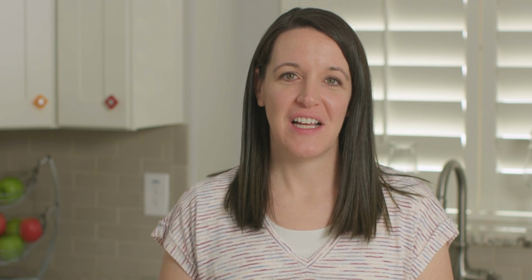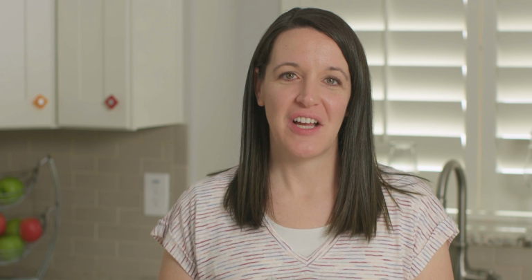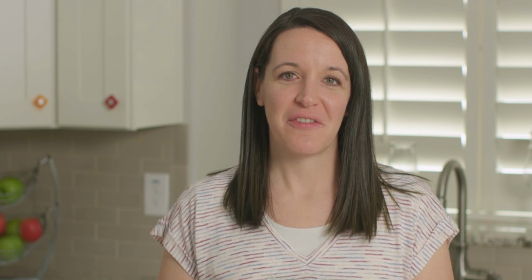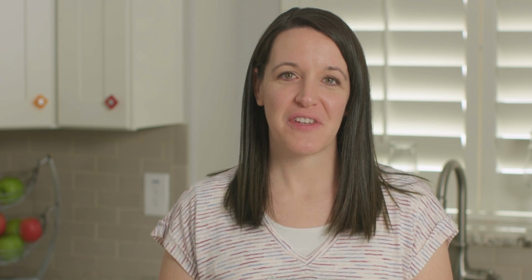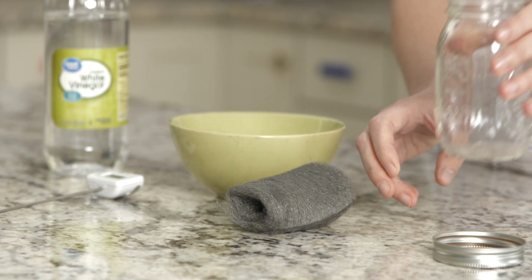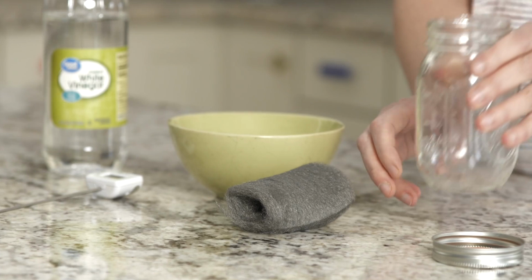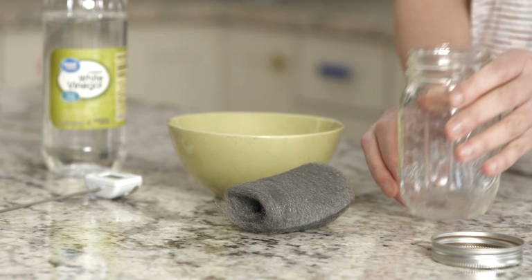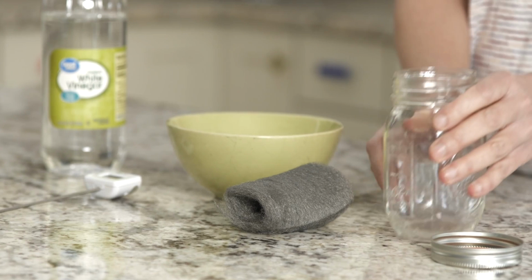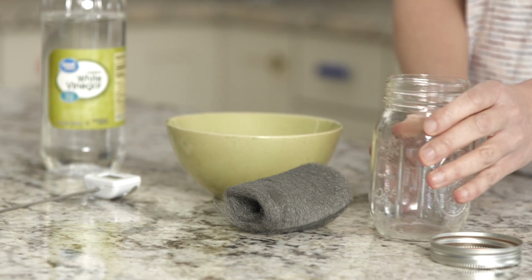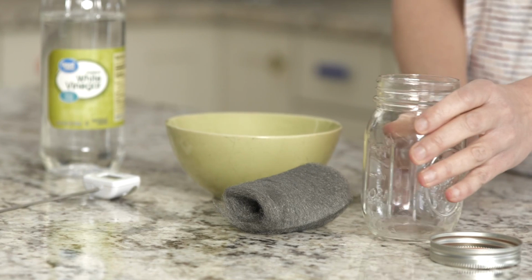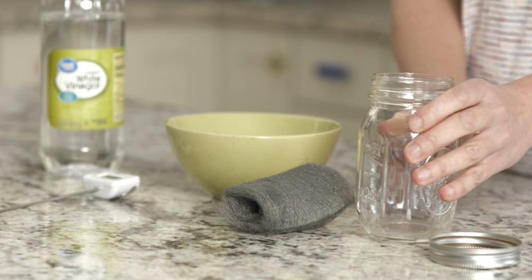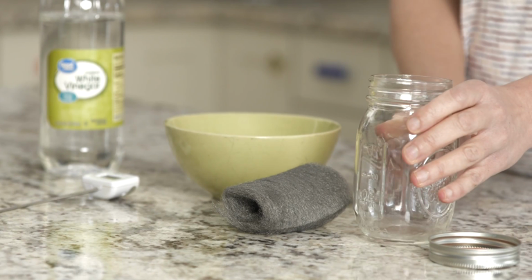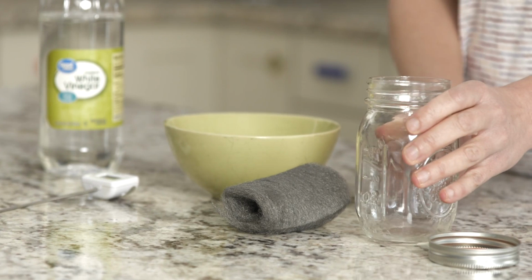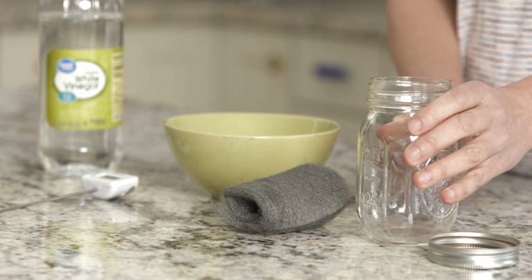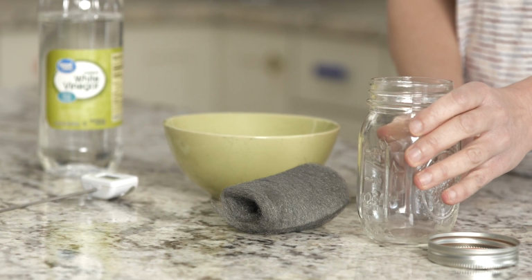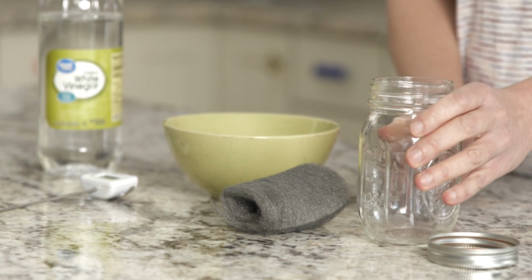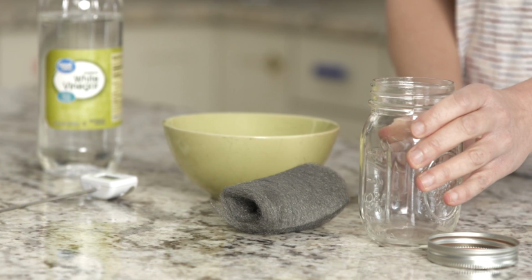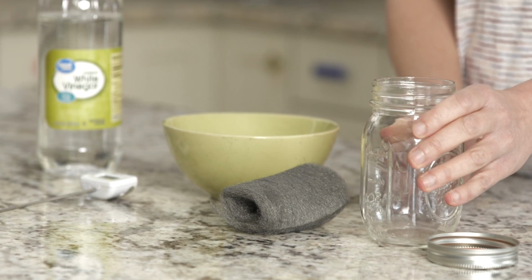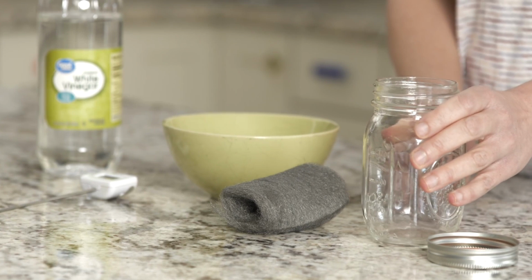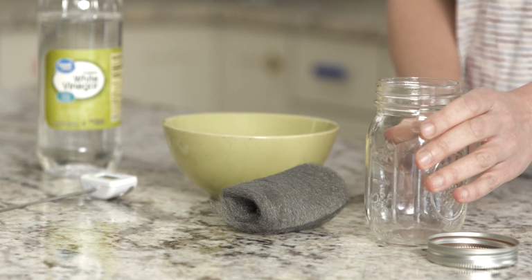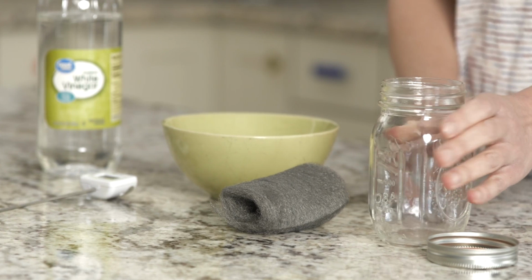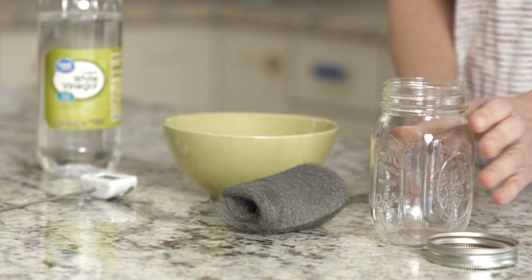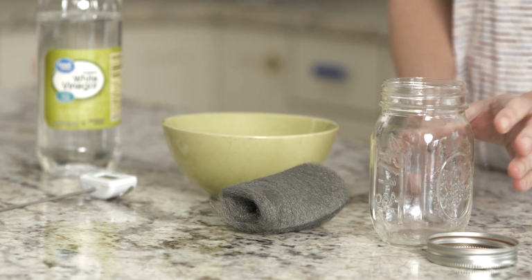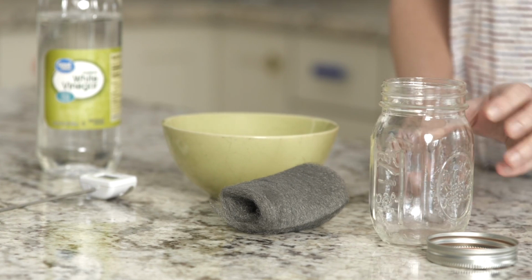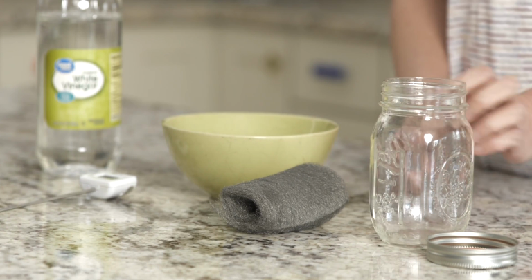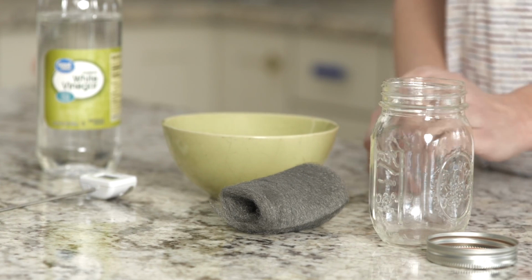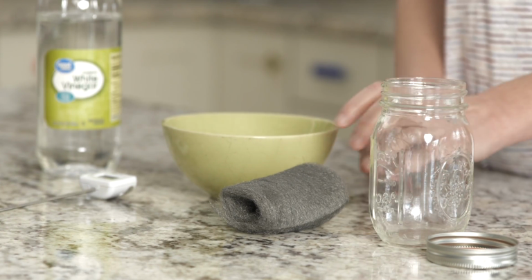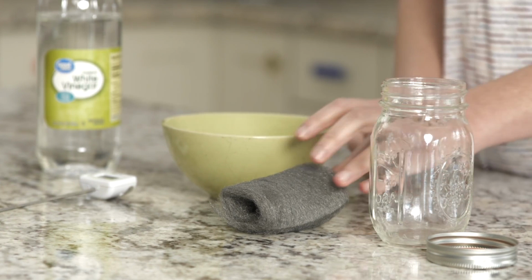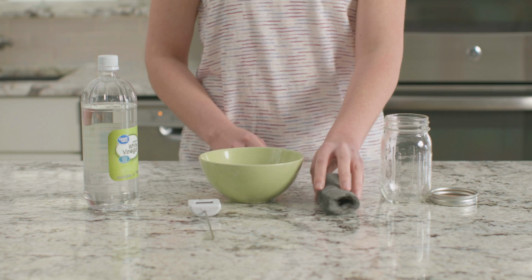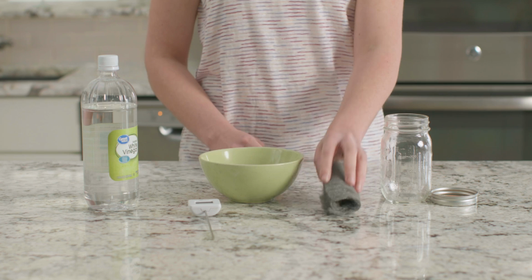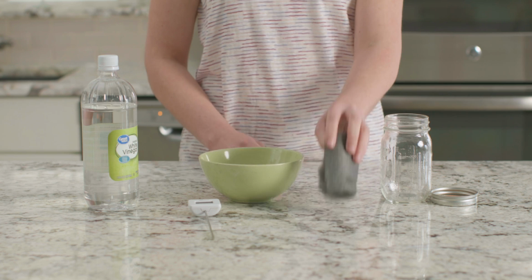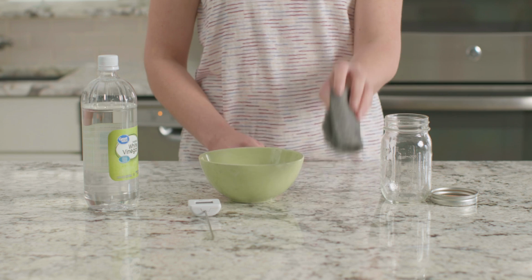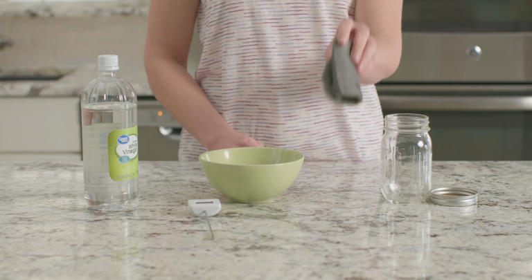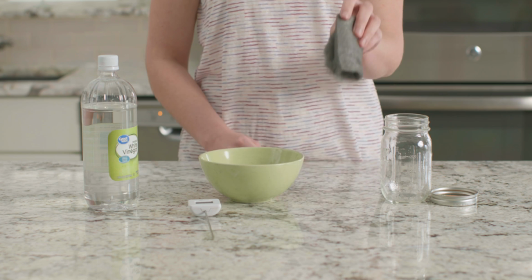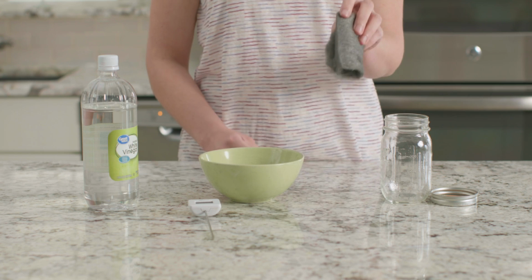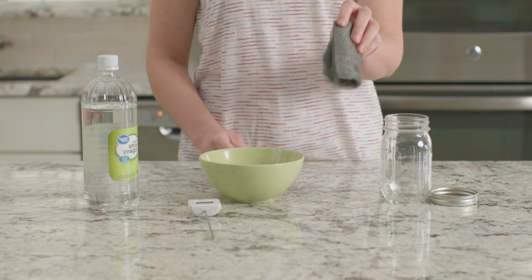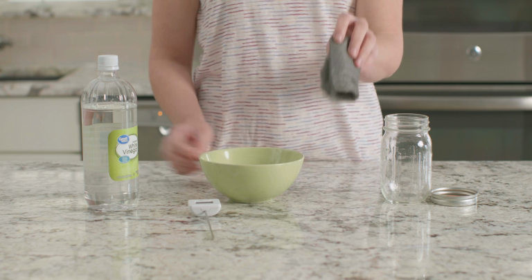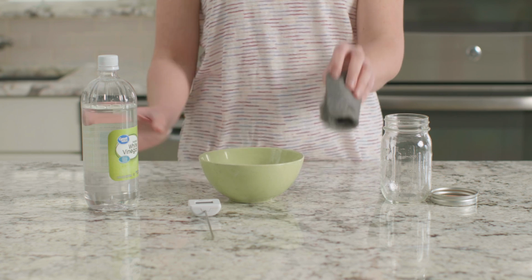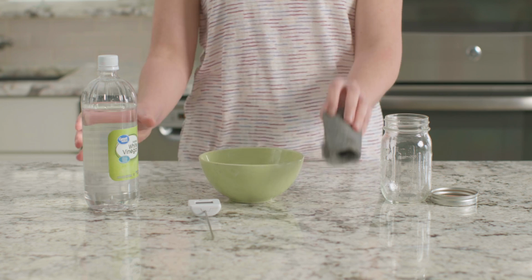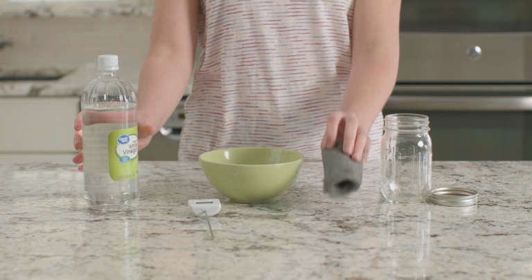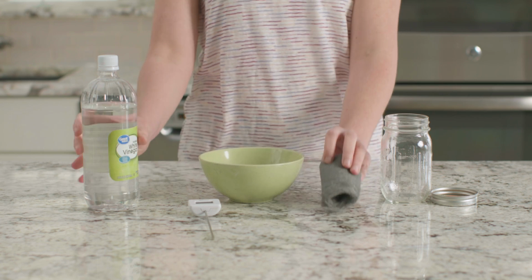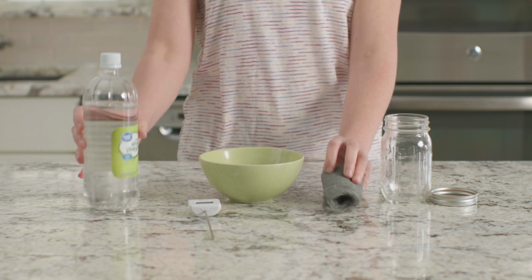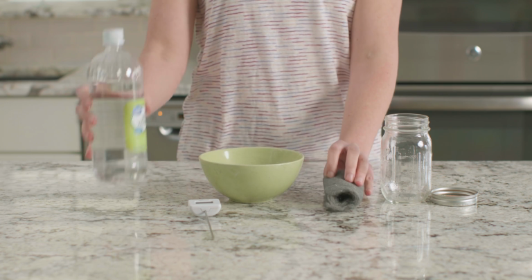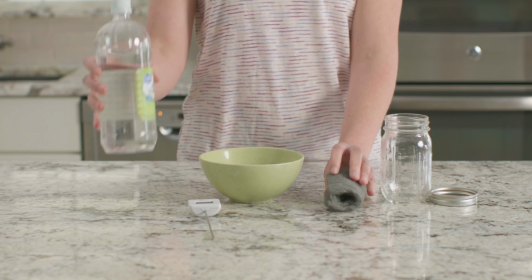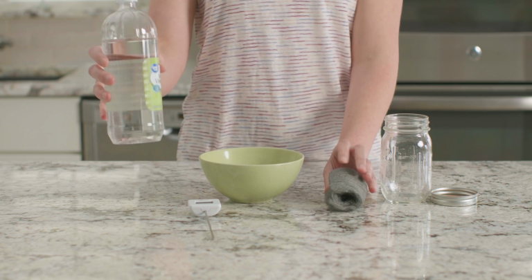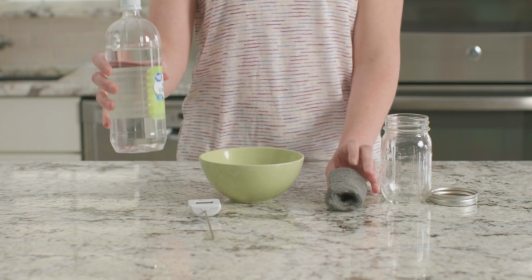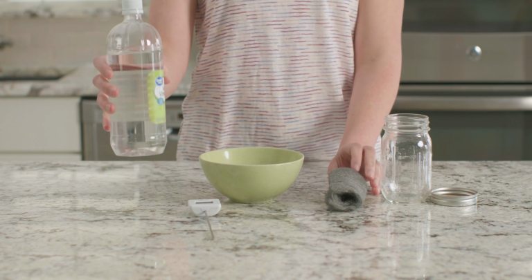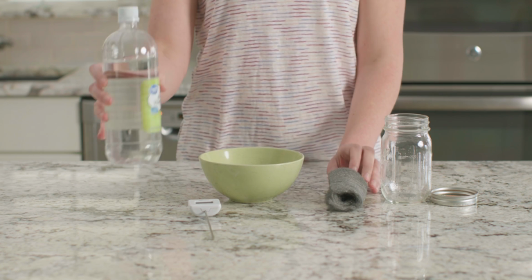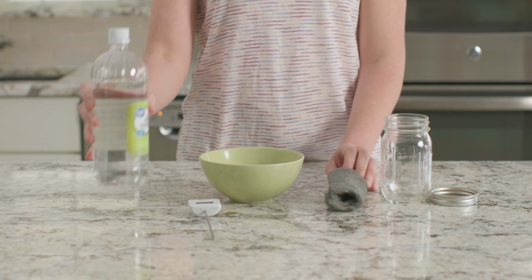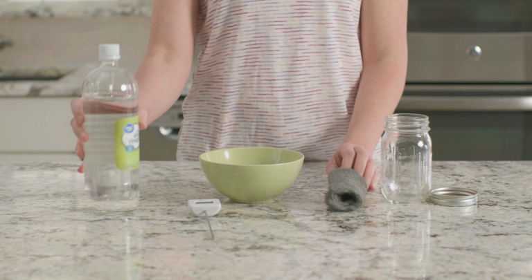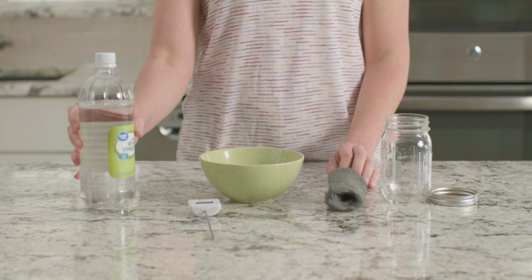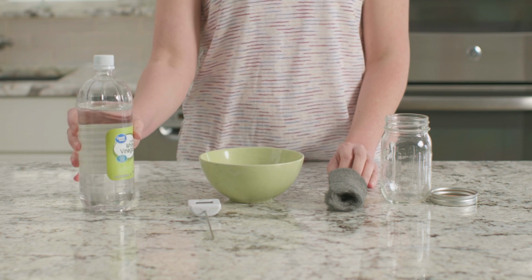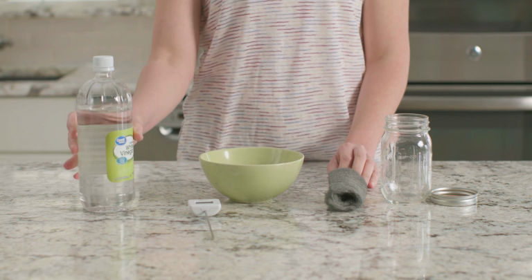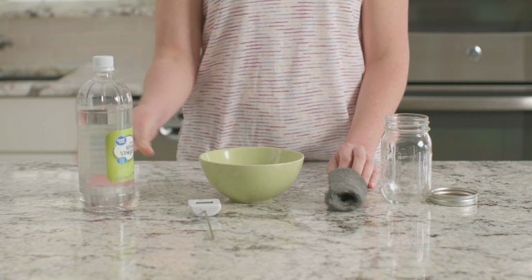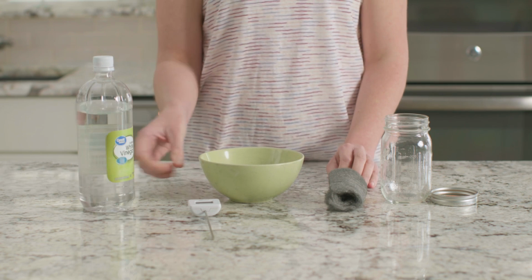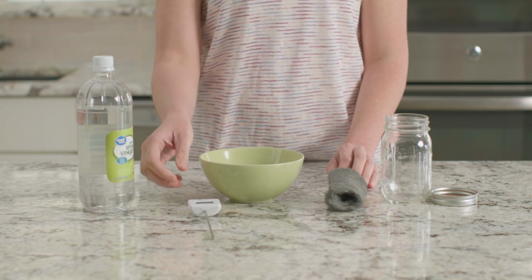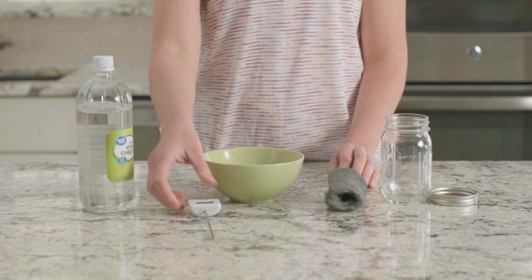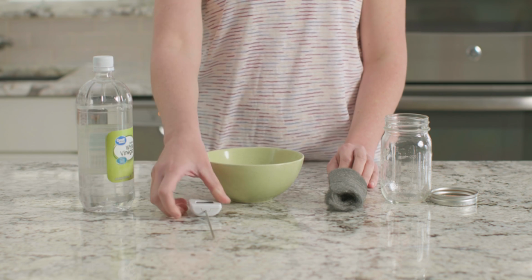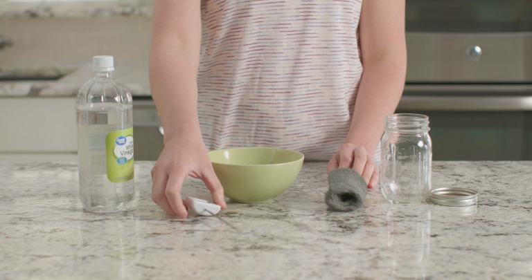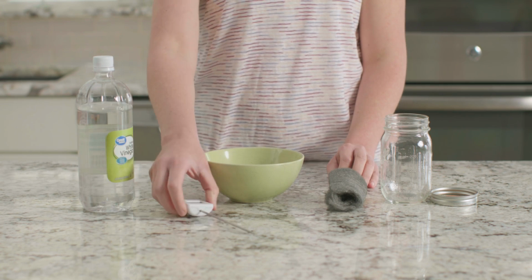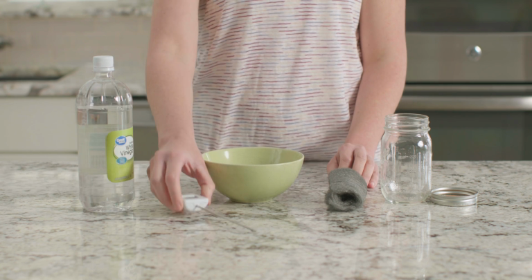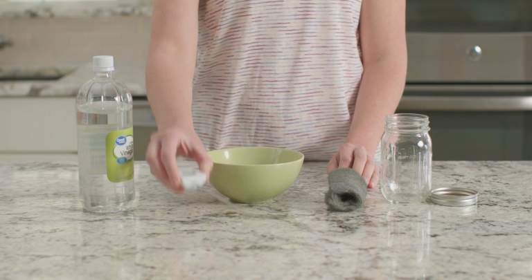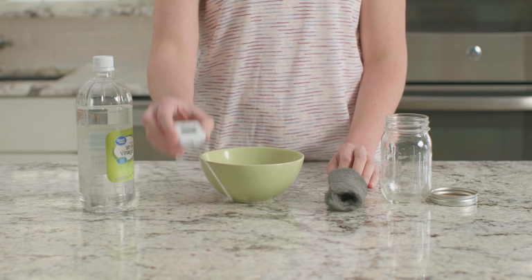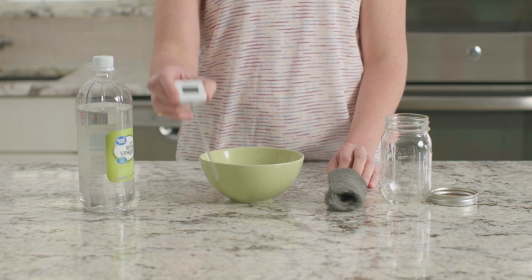For this experiment, we need a glass jar with a lid, a piece of steel wool, some white vinegar, a bowl, and a food thermometer.